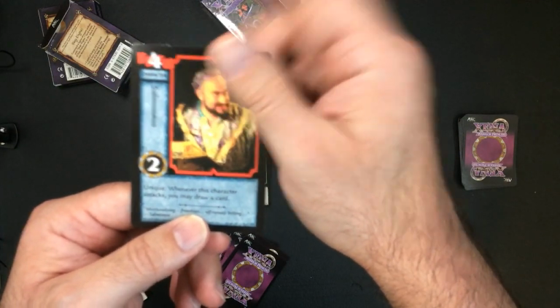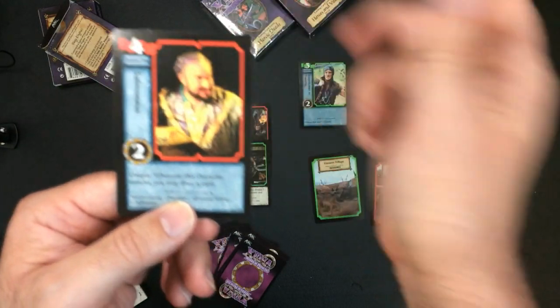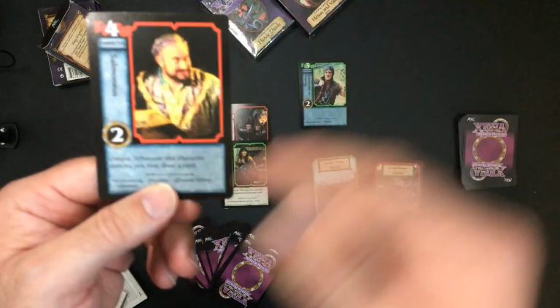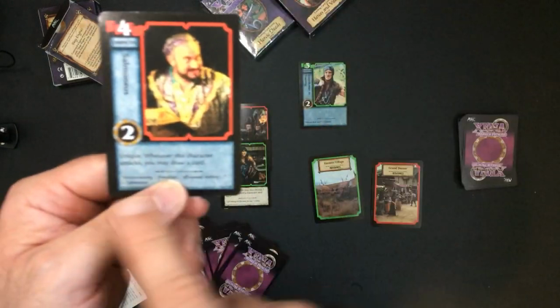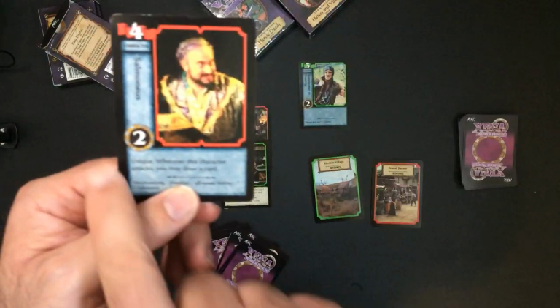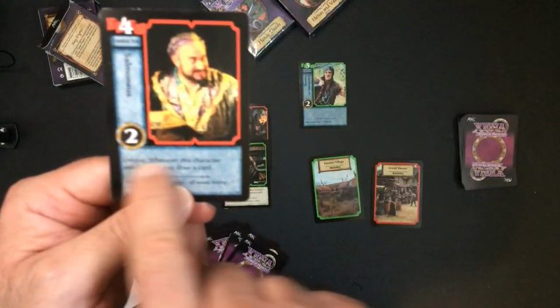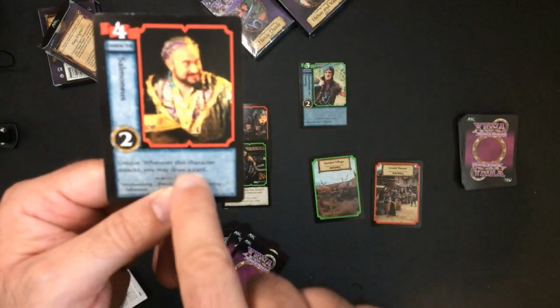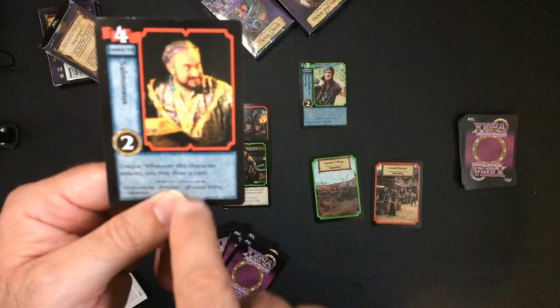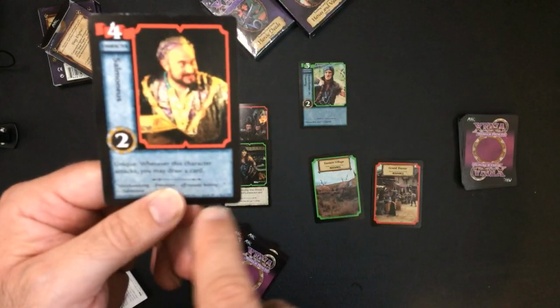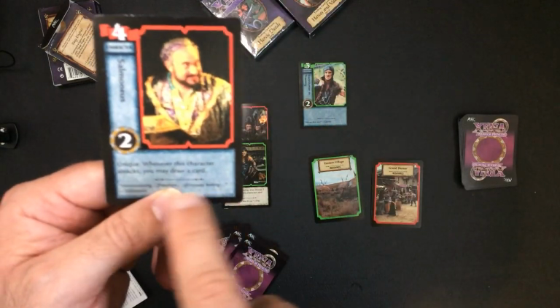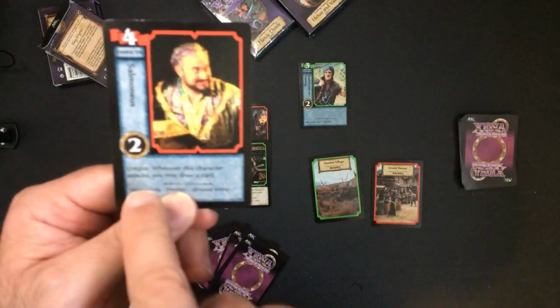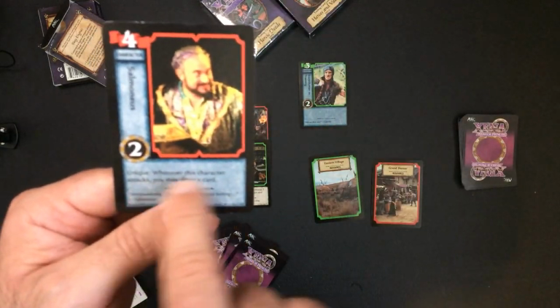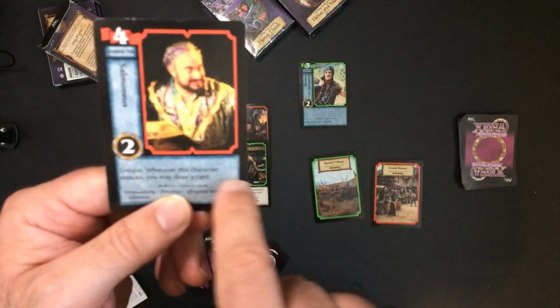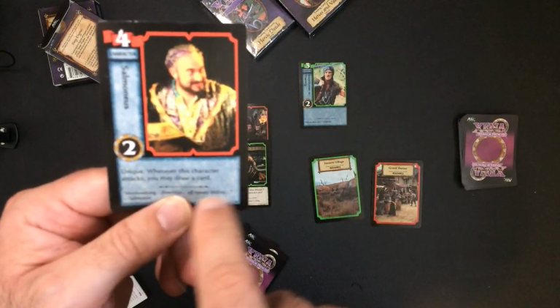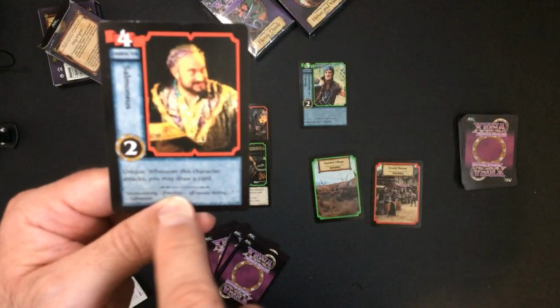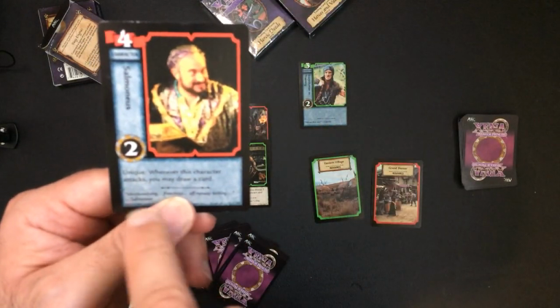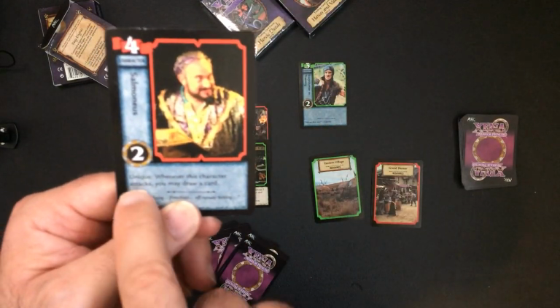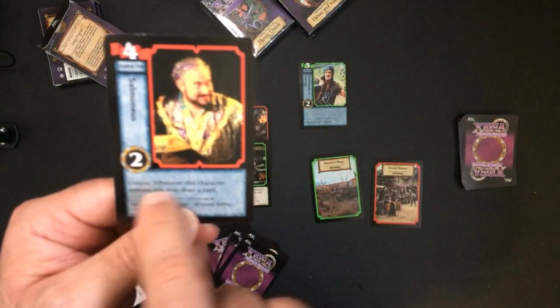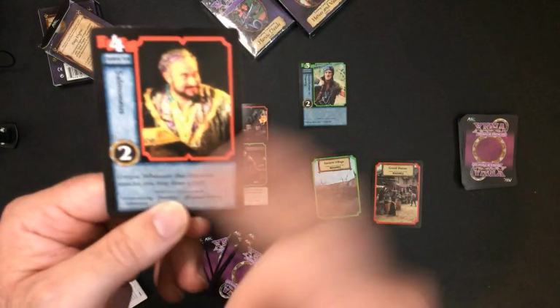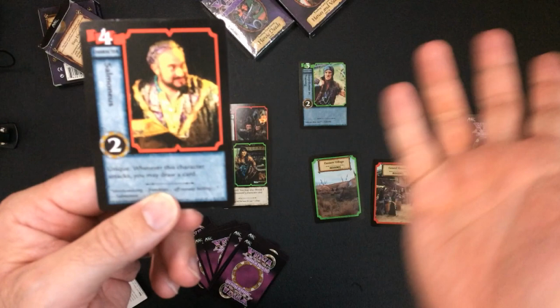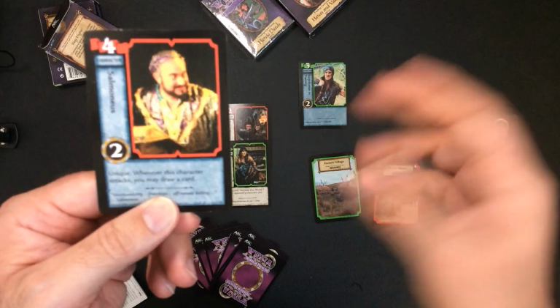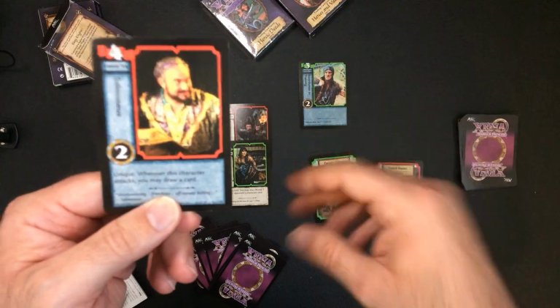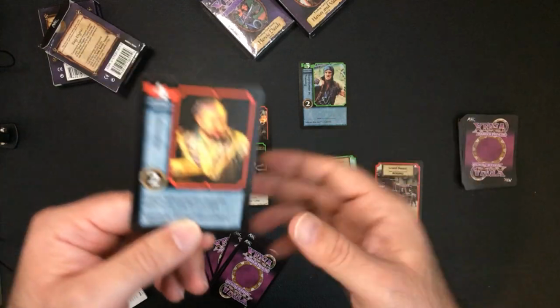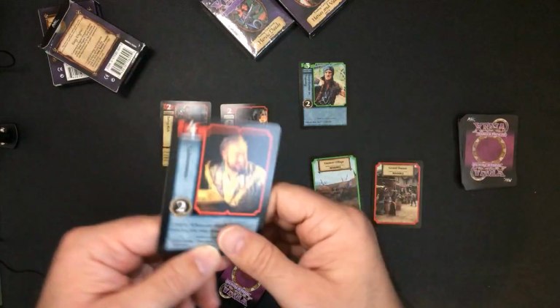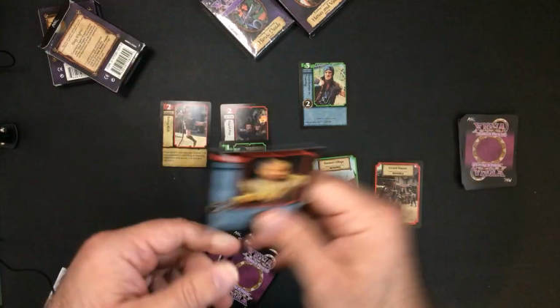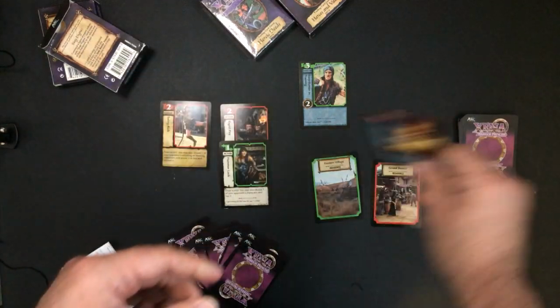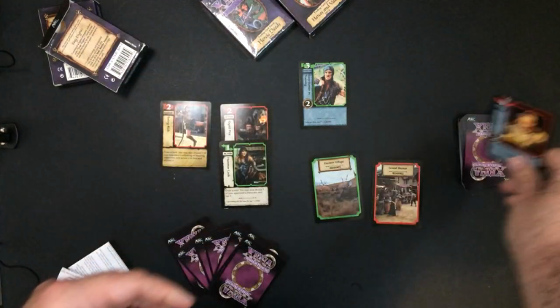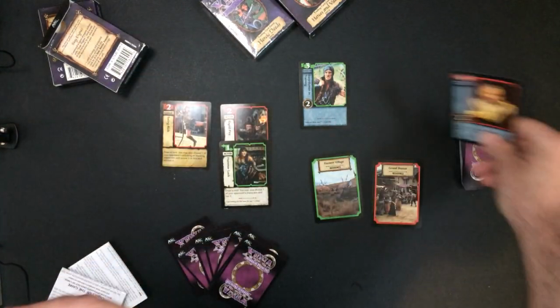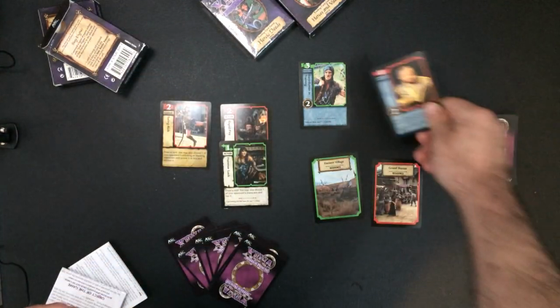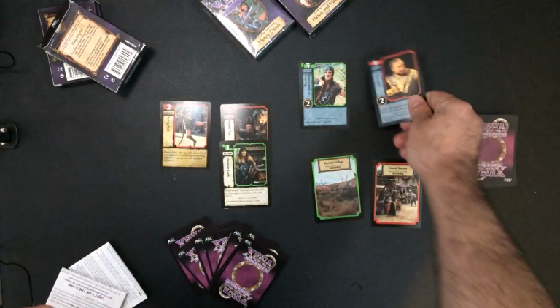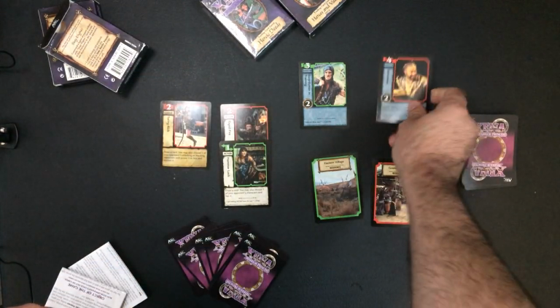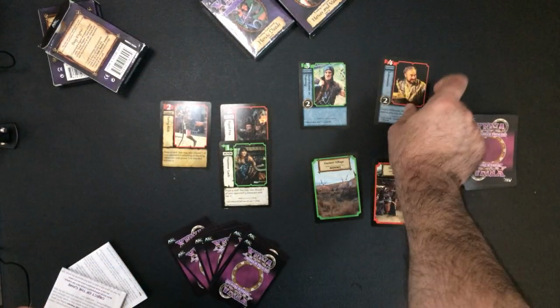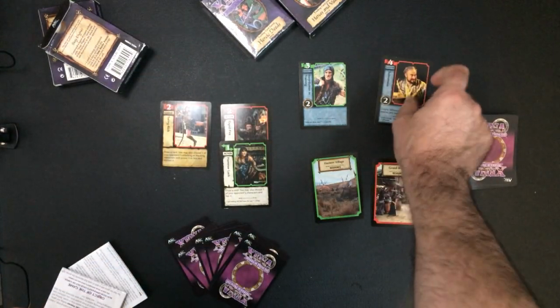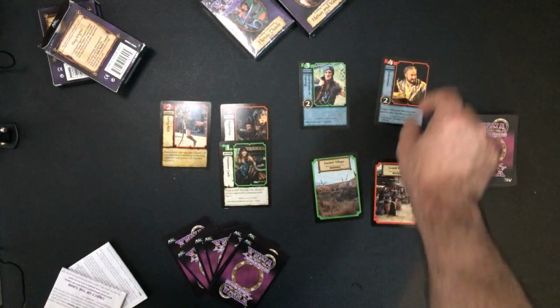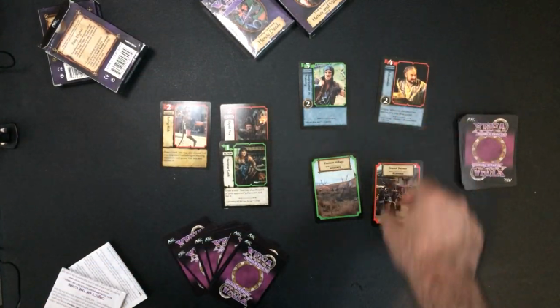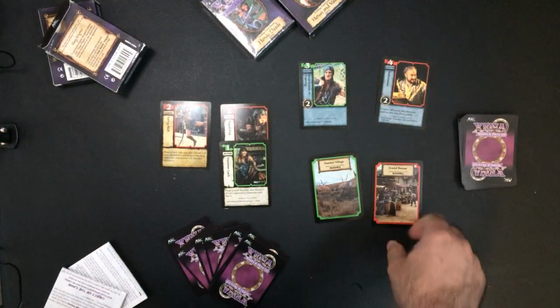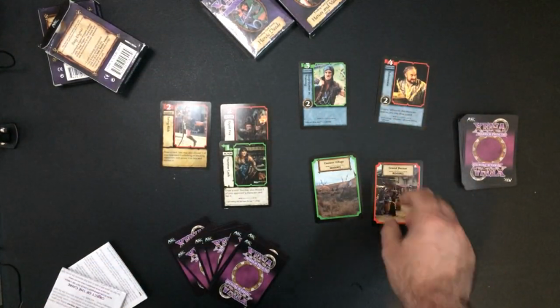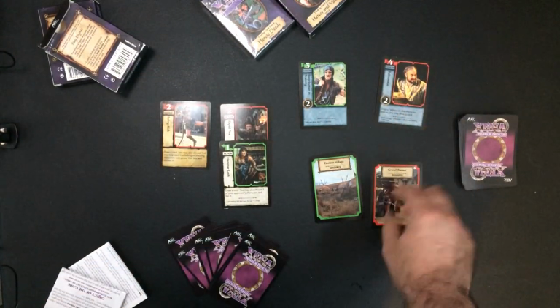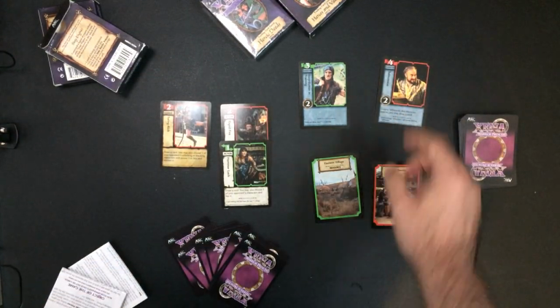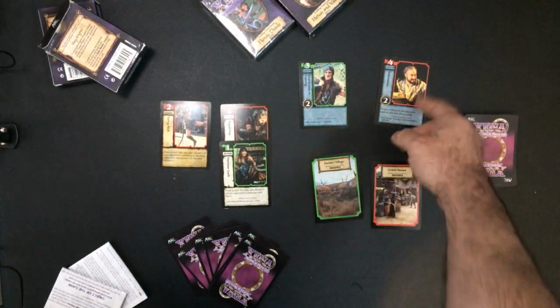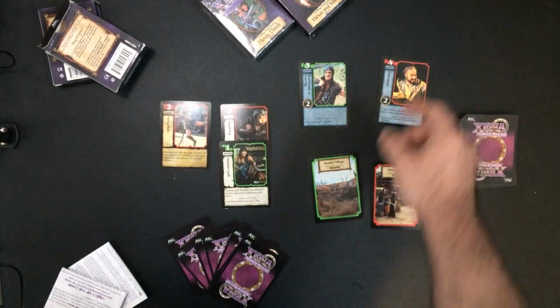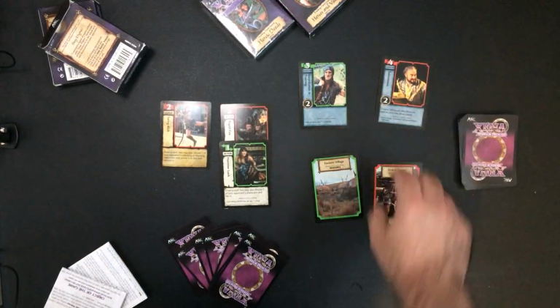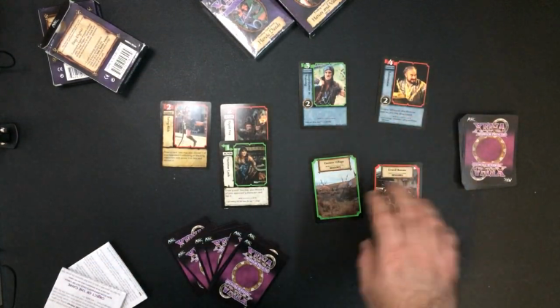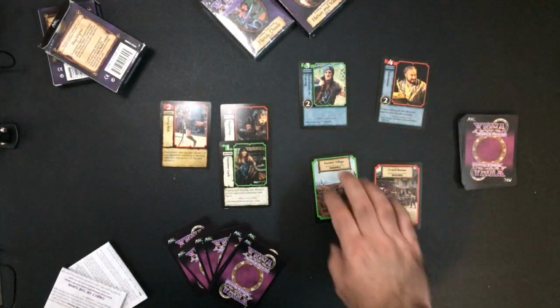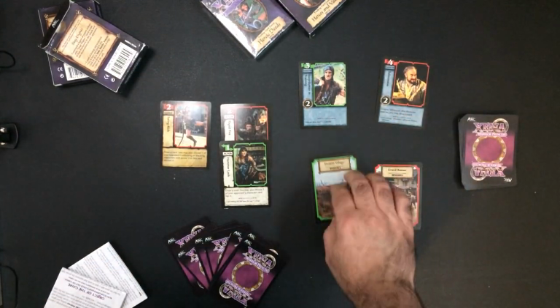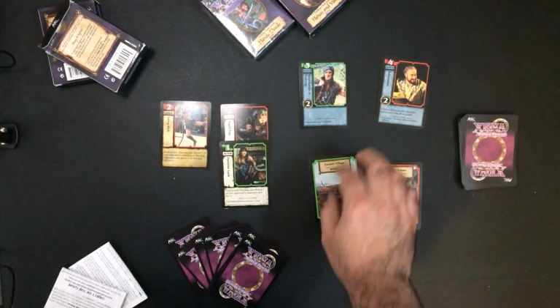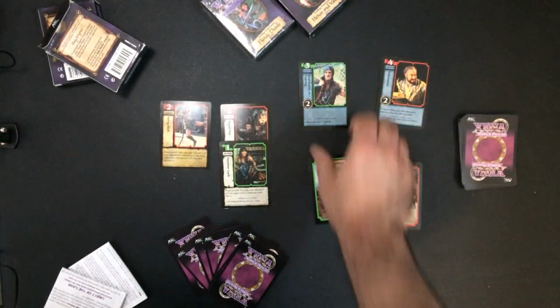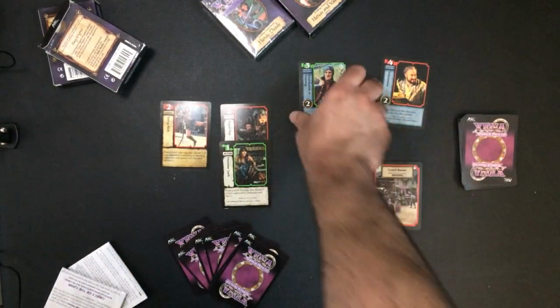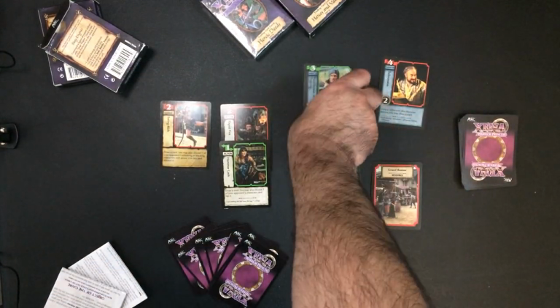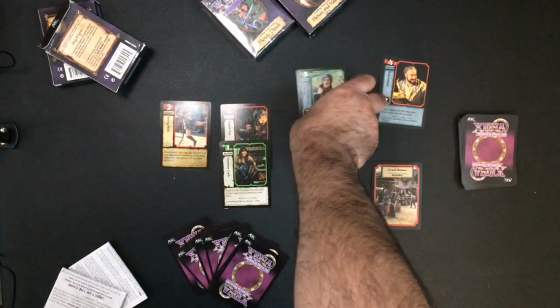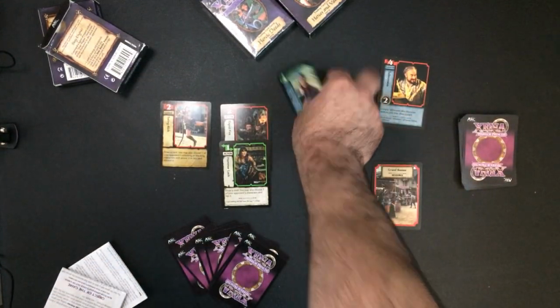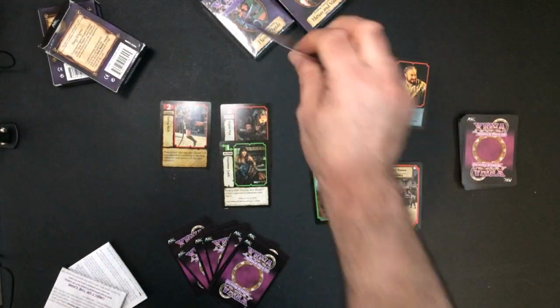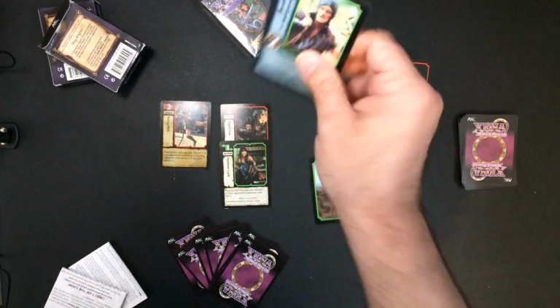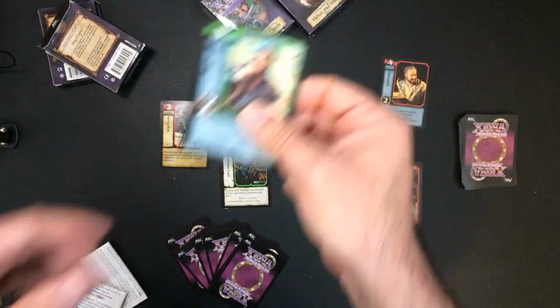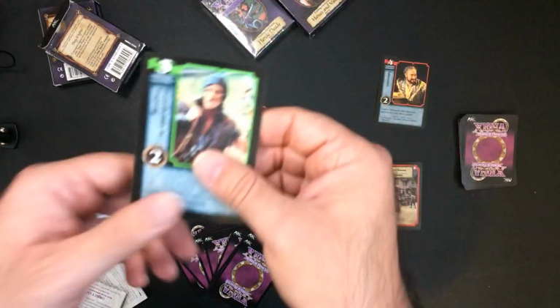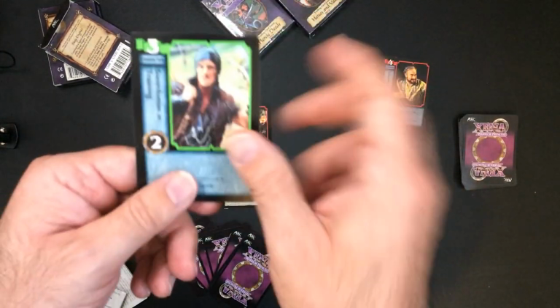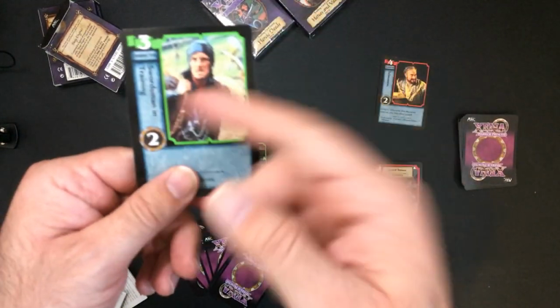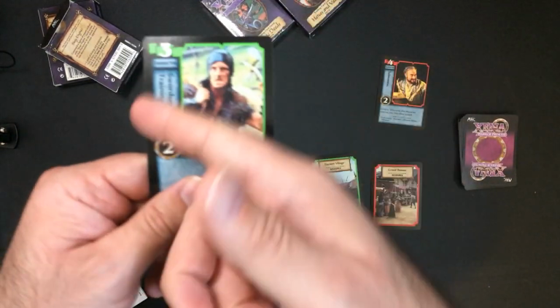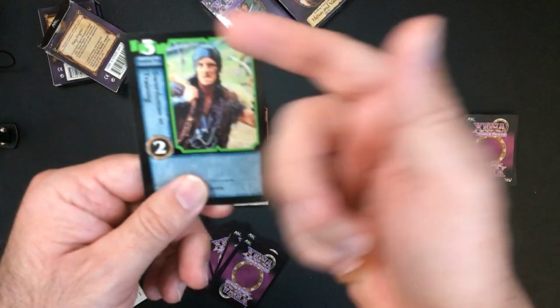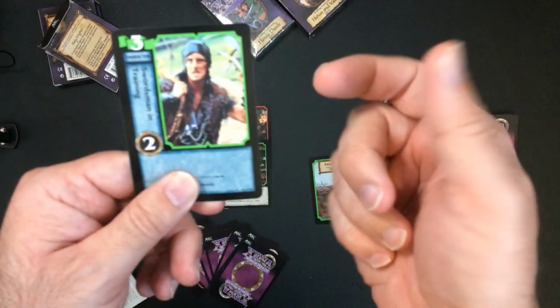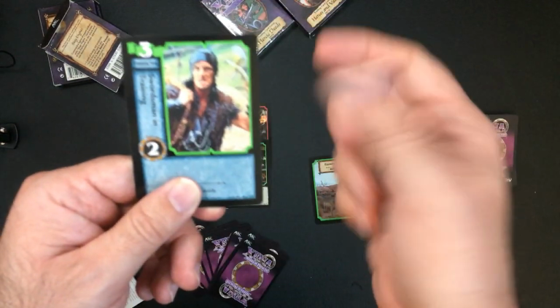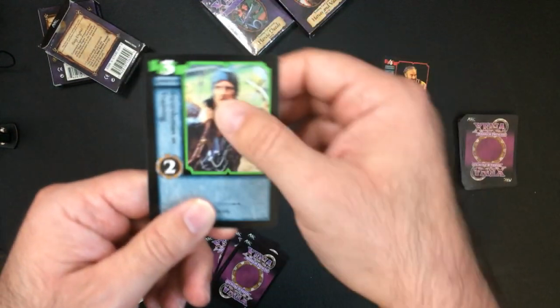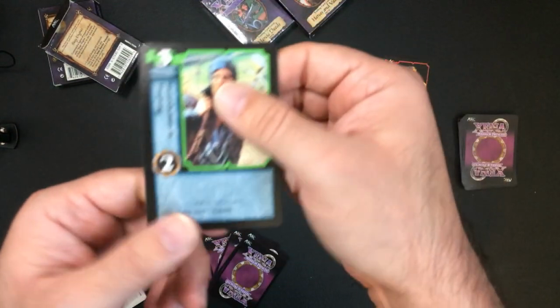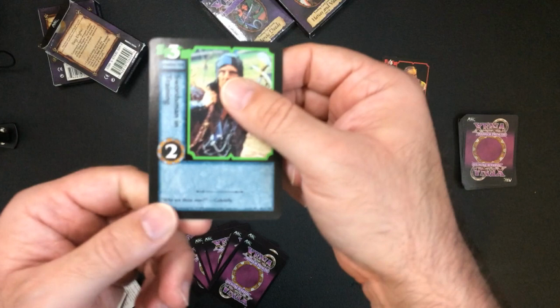He does have a unique ability: whenever this character attacks, you may draw a card. You would need a red to play him, and then a green resource to play a green character.